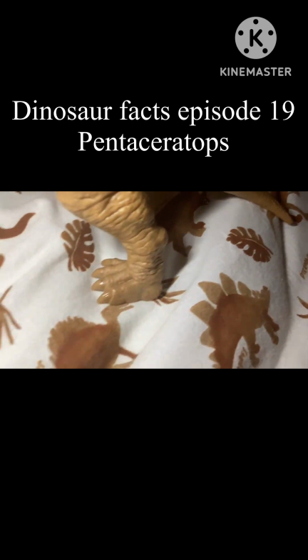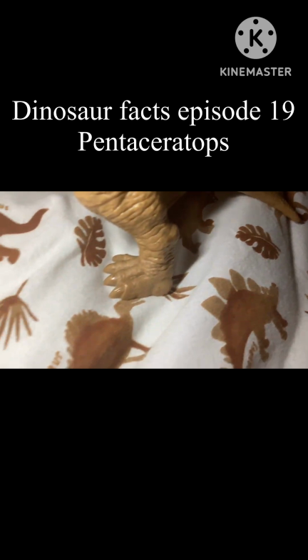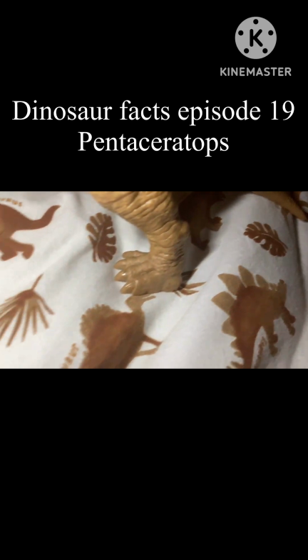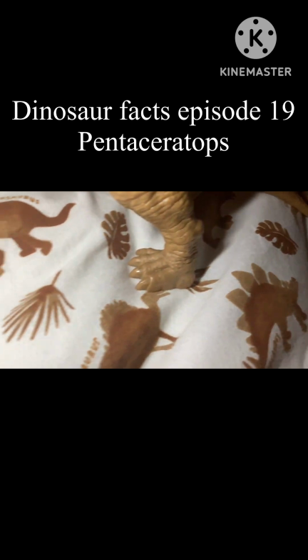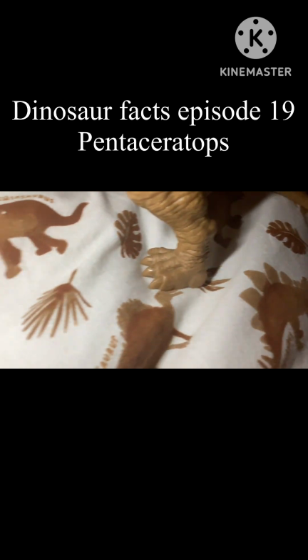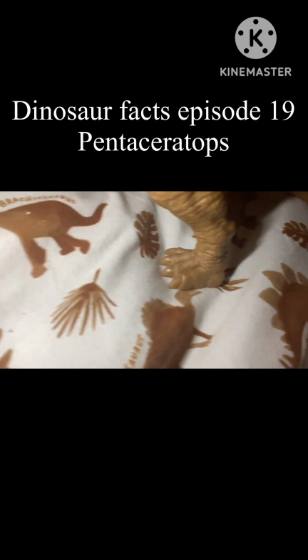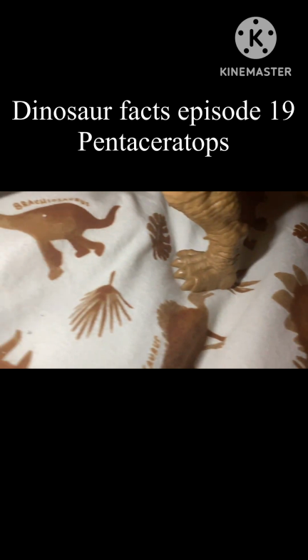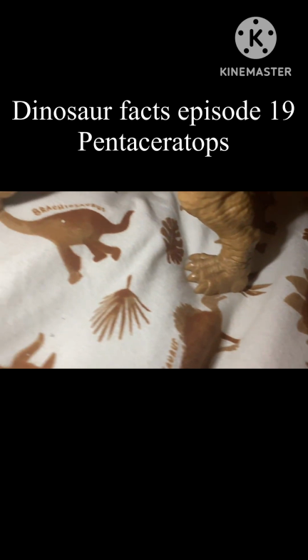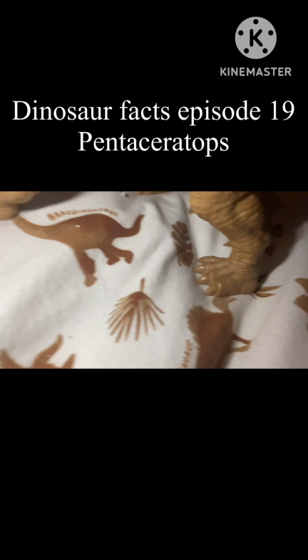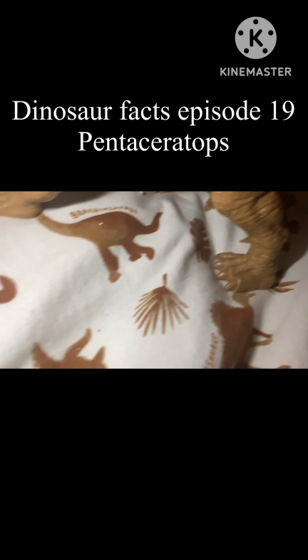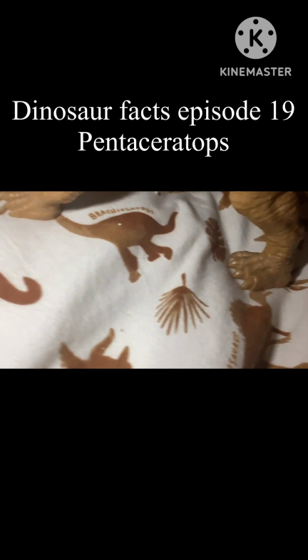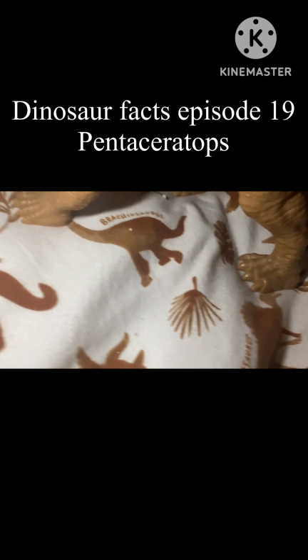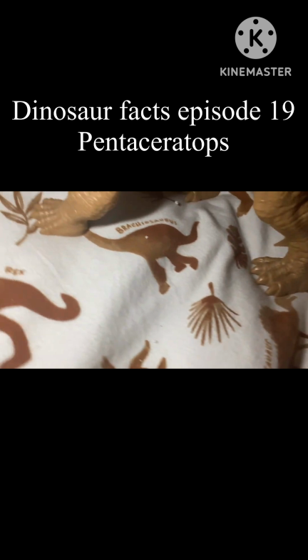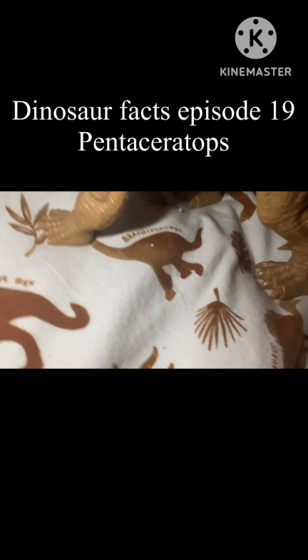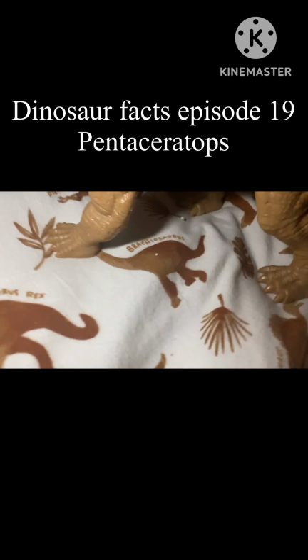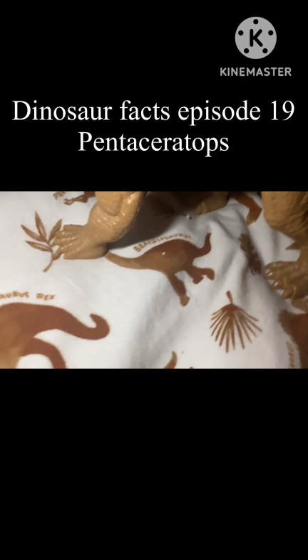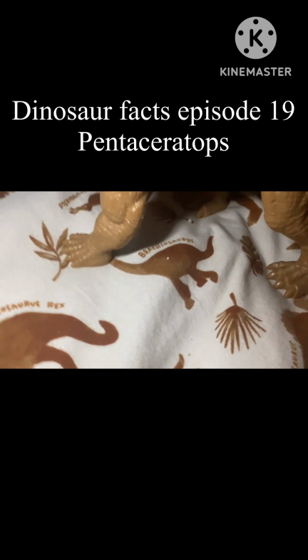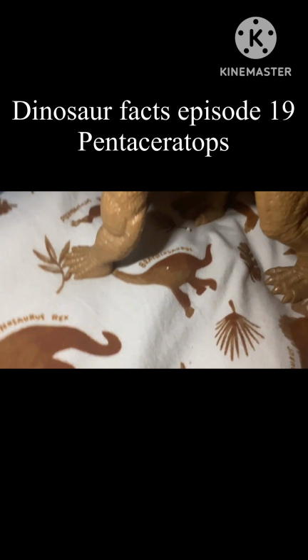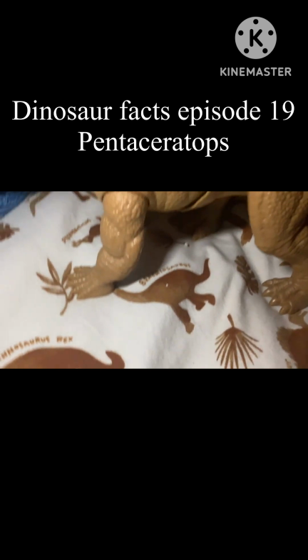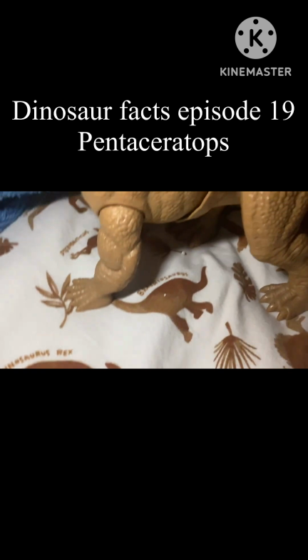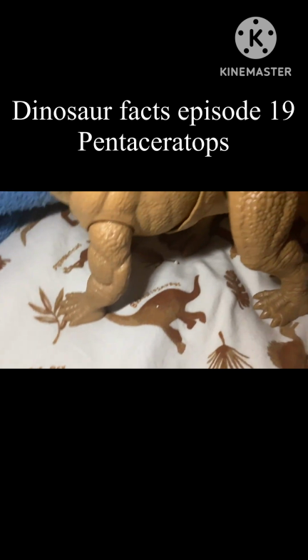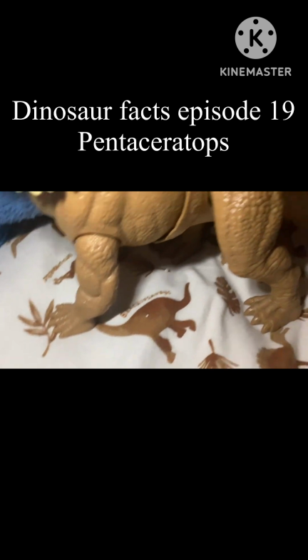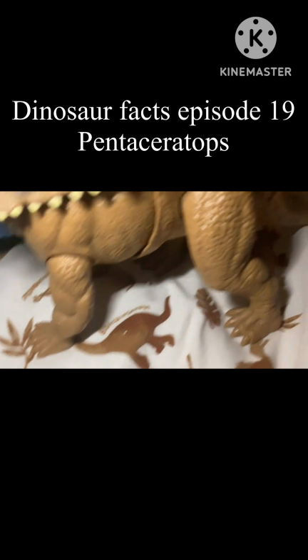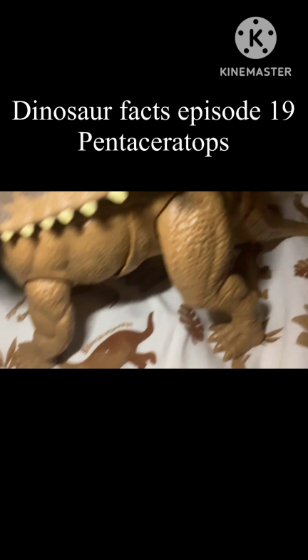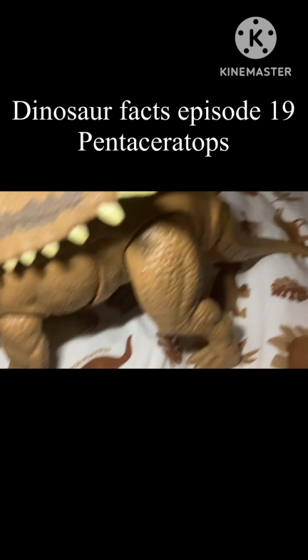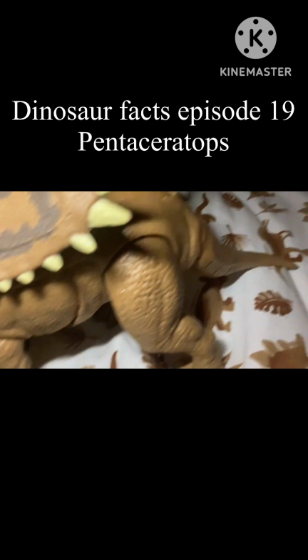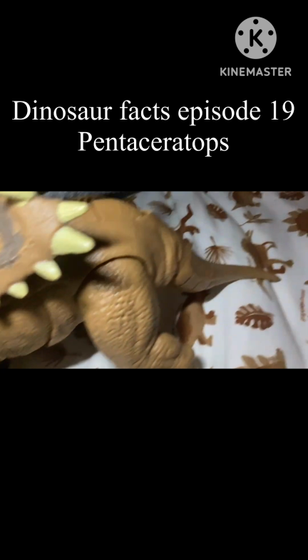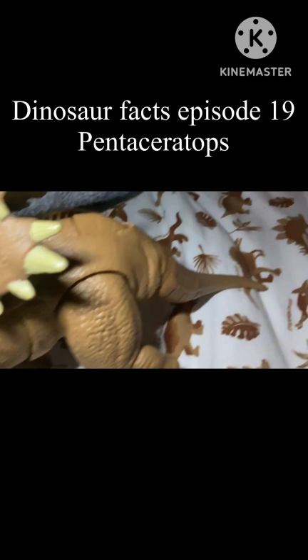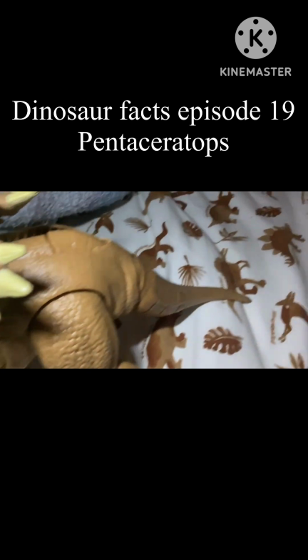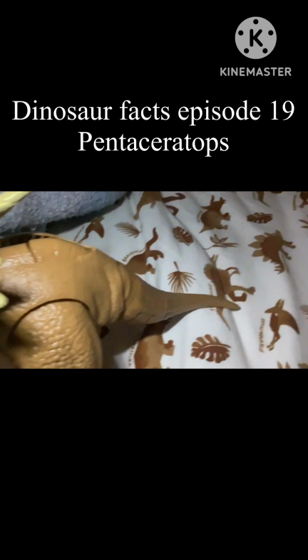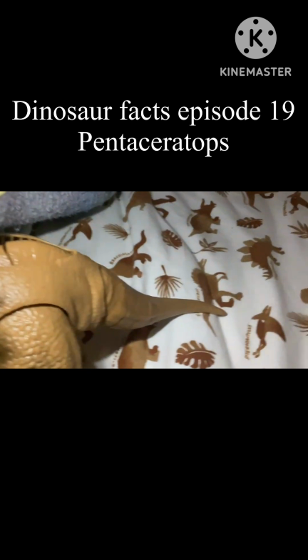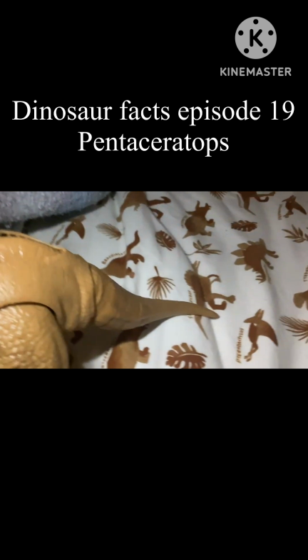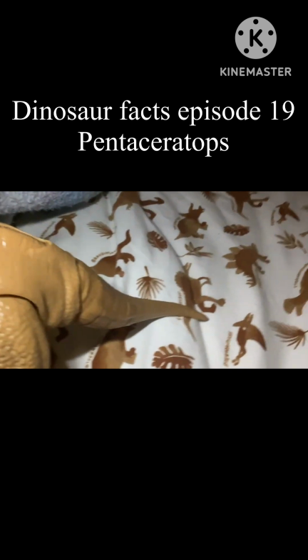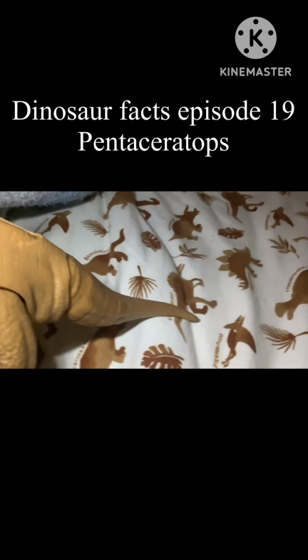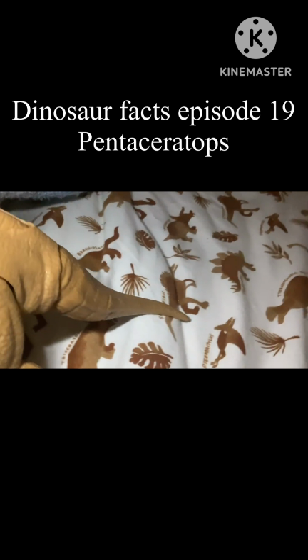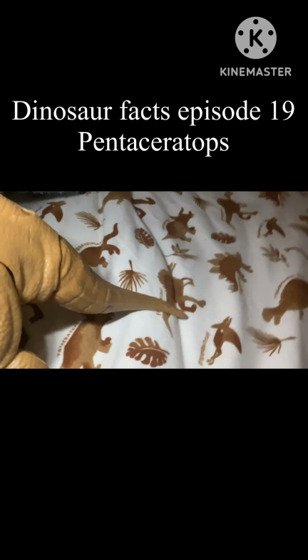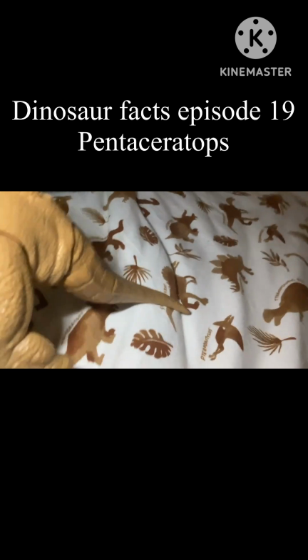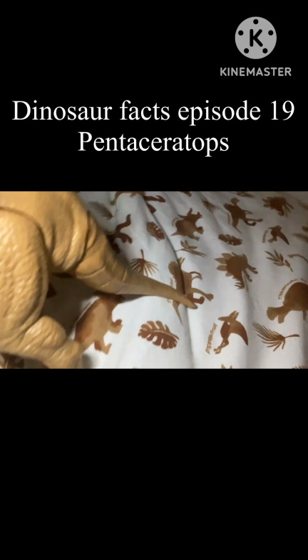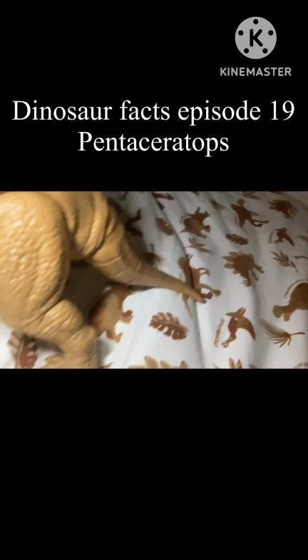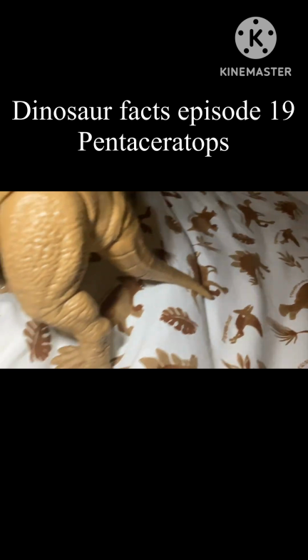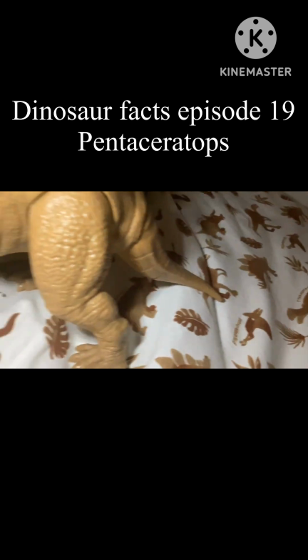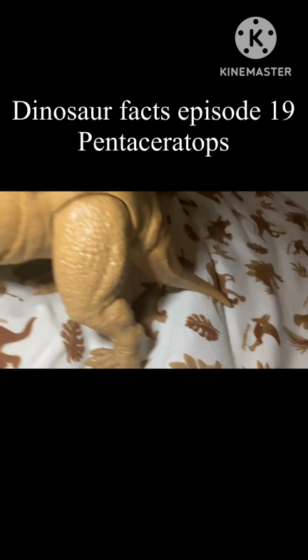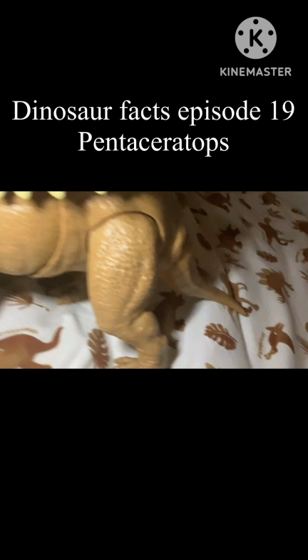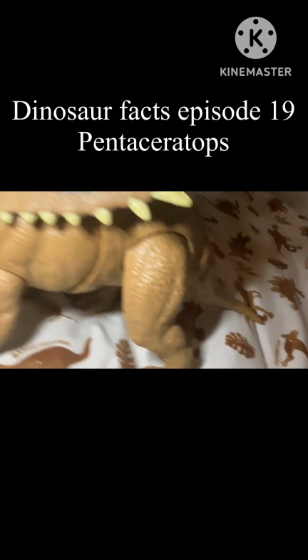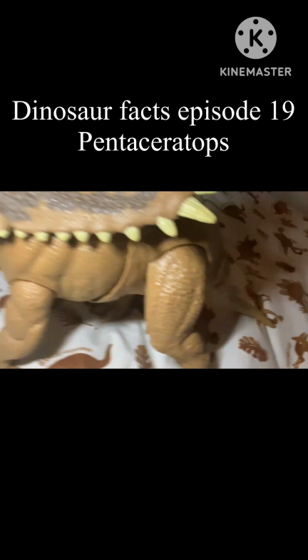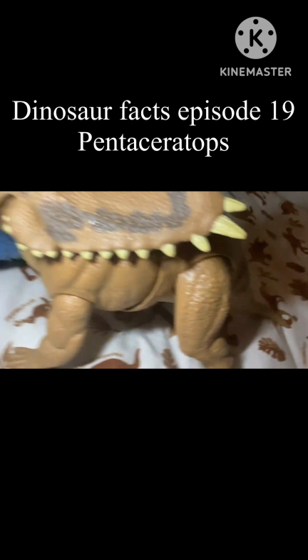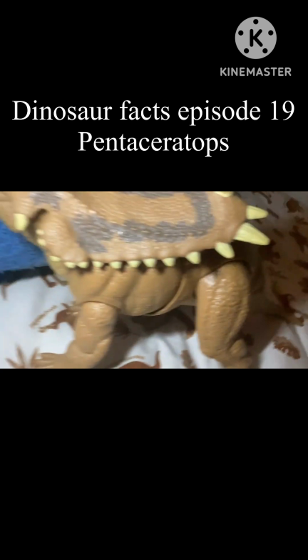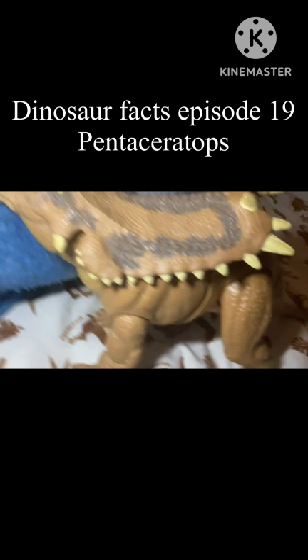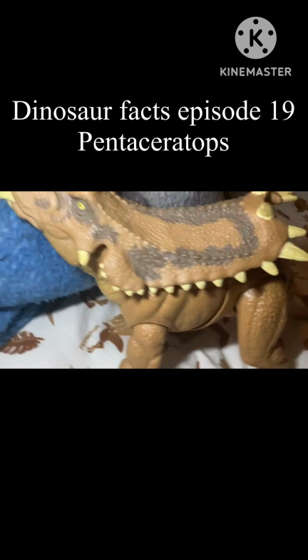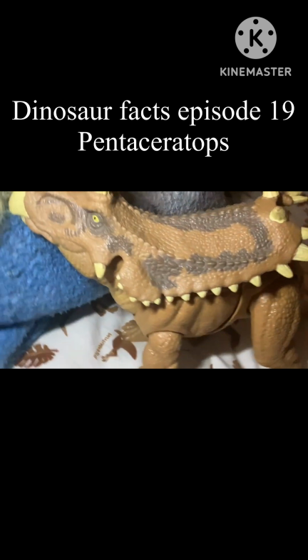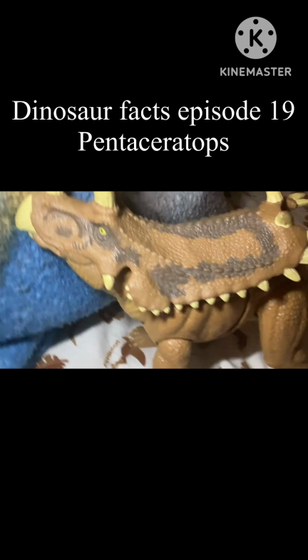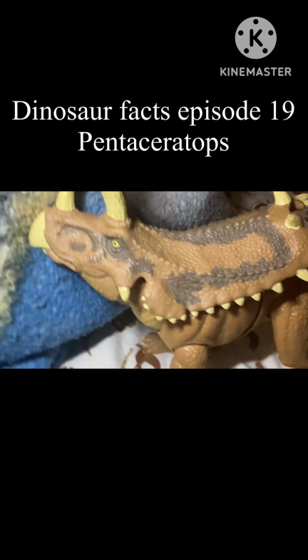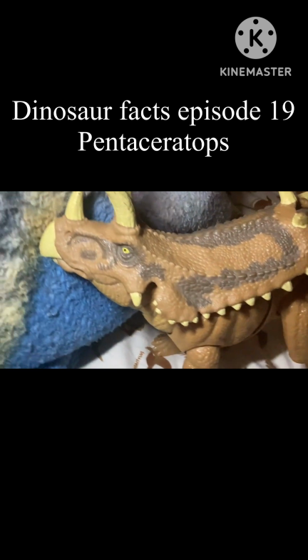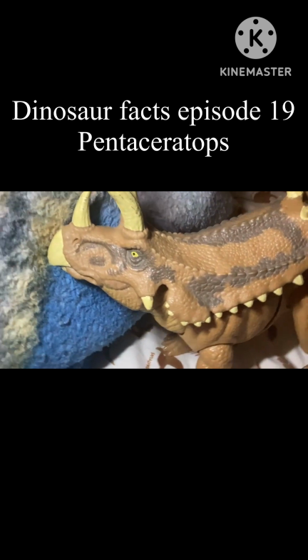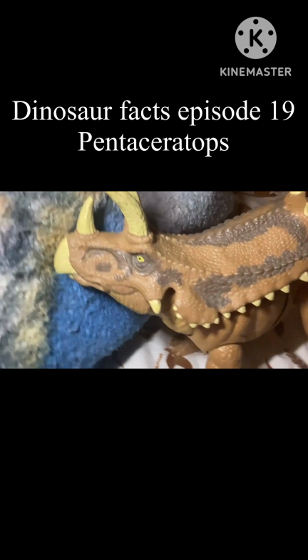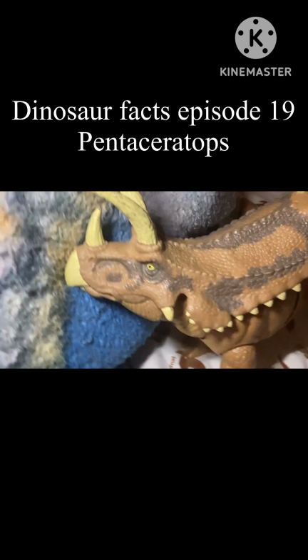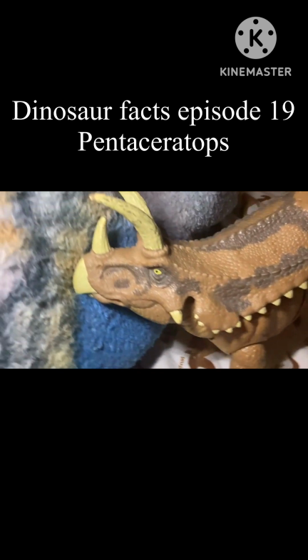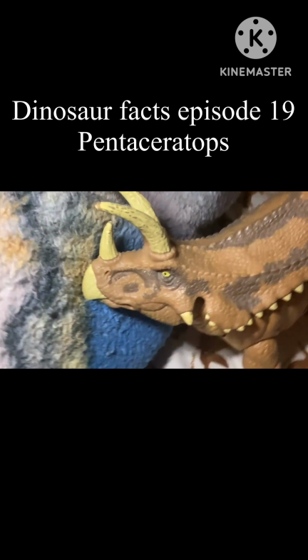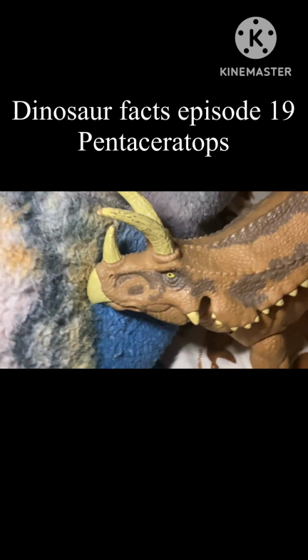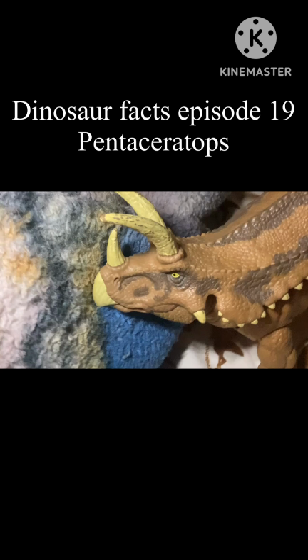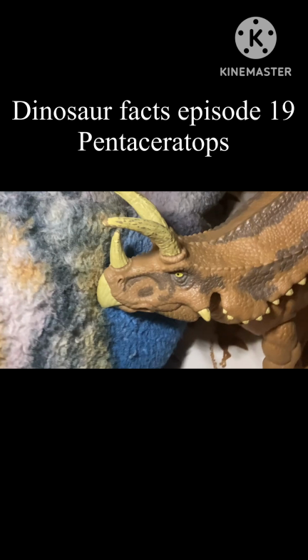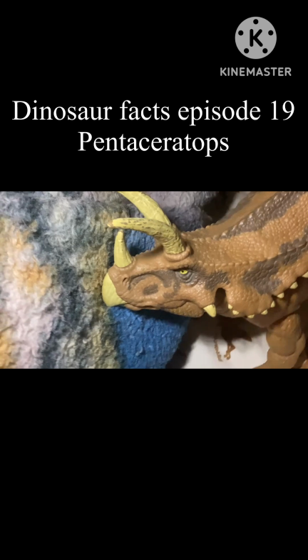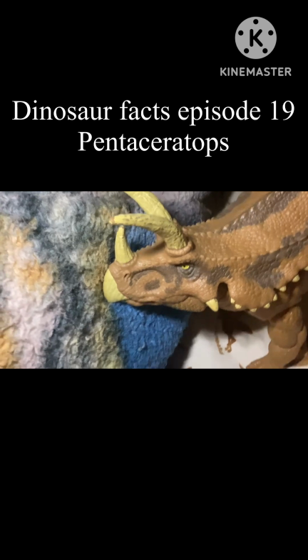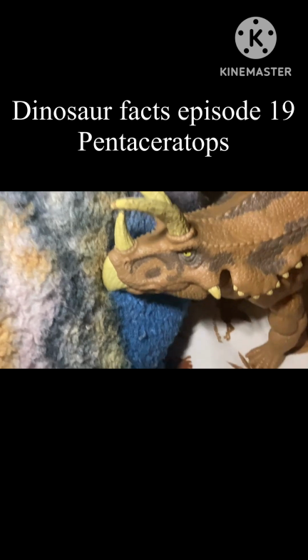Pentaceratops lived during the late Cretaceous time period in what is now North America. Pentaceratops means five-horned face.